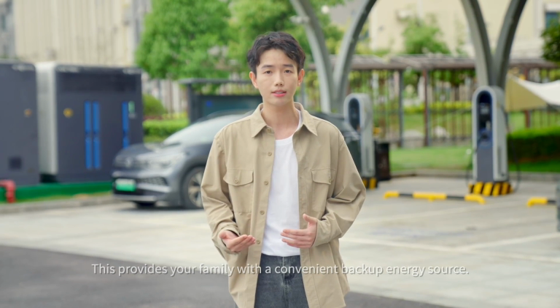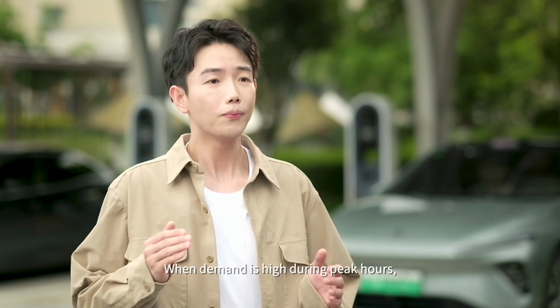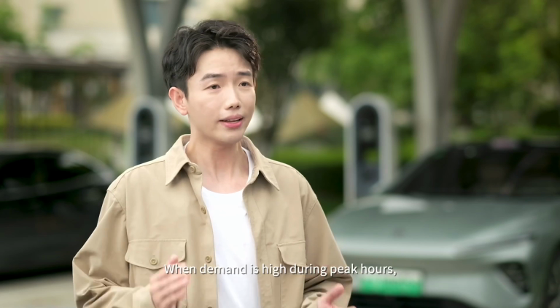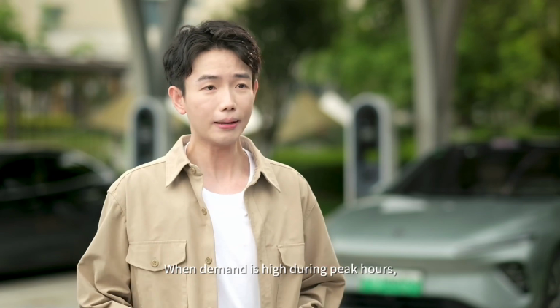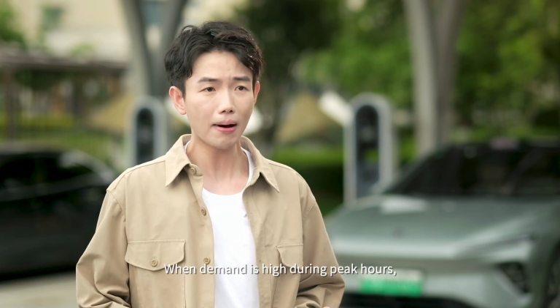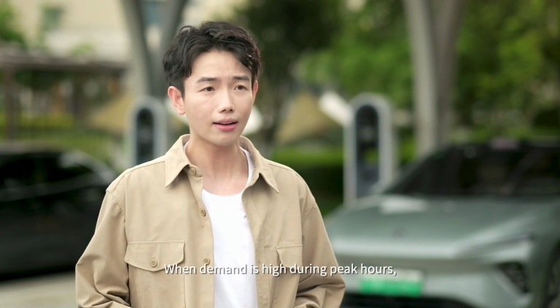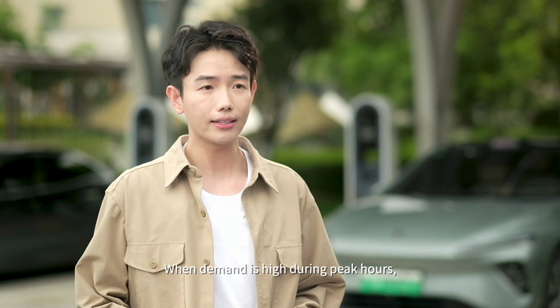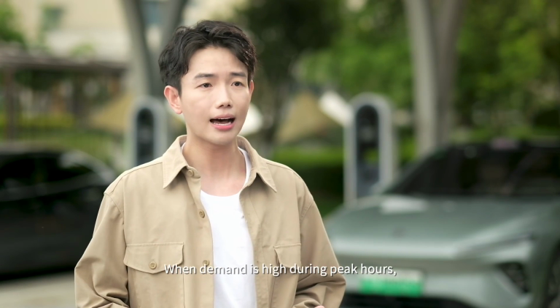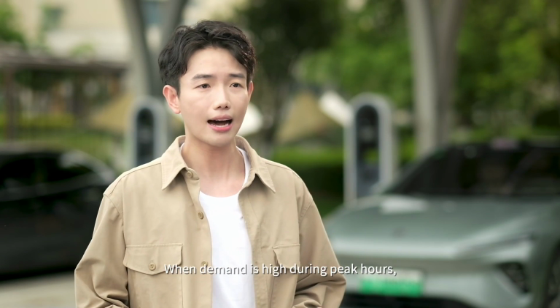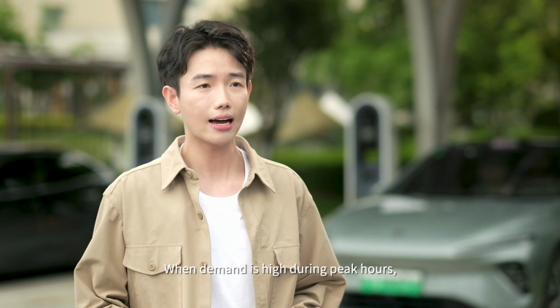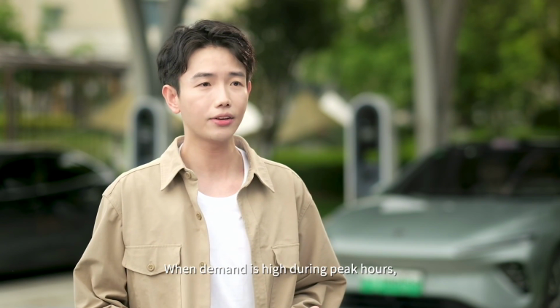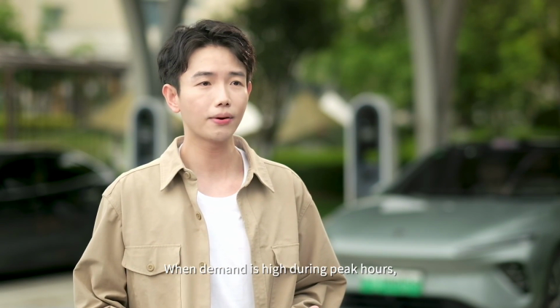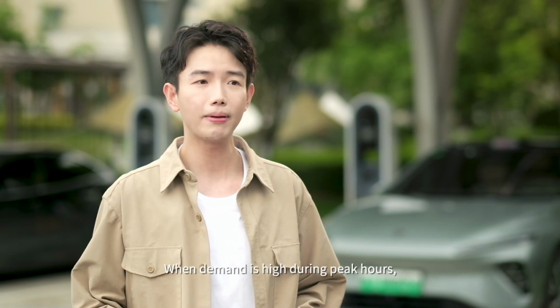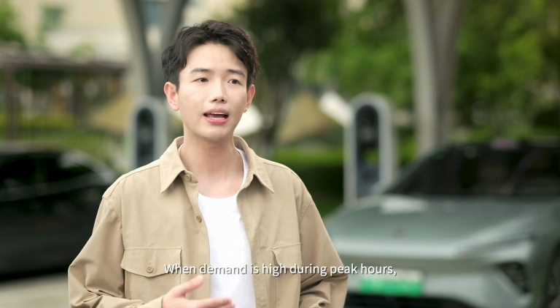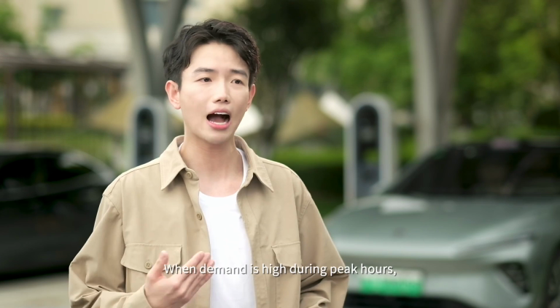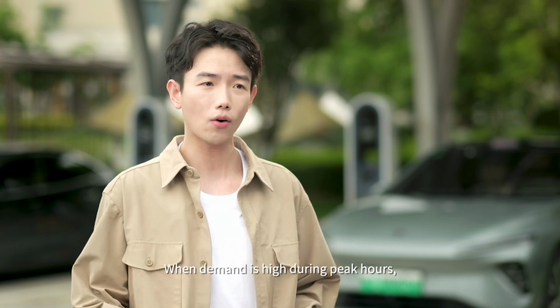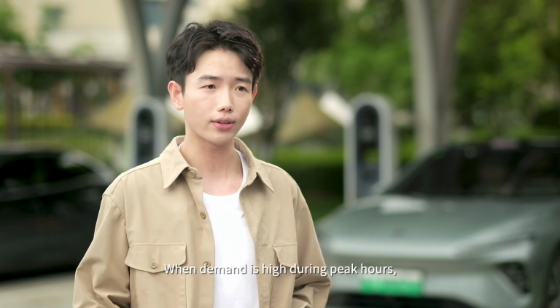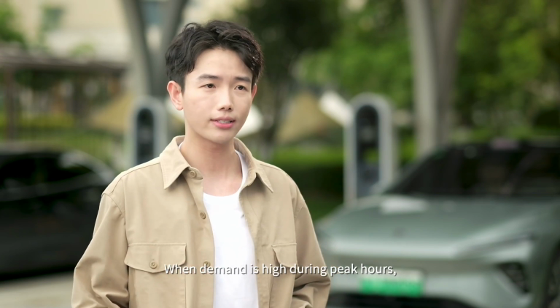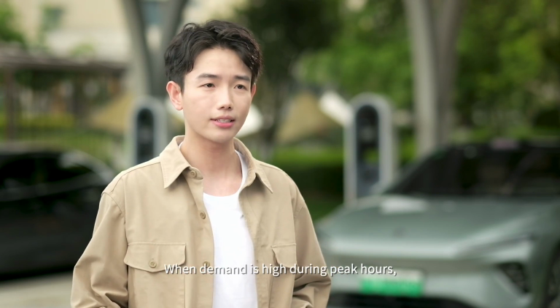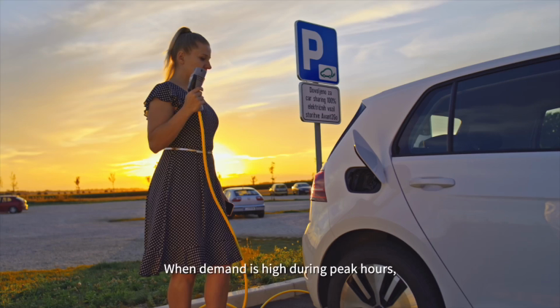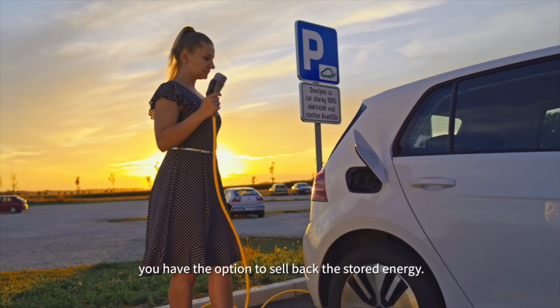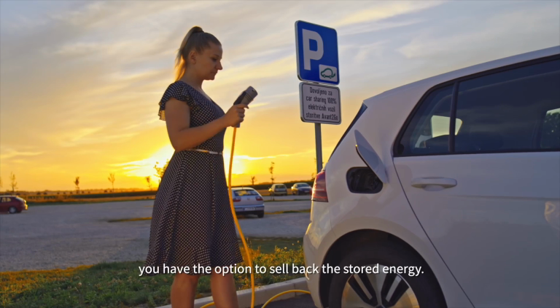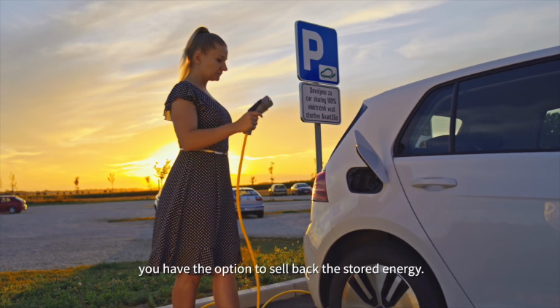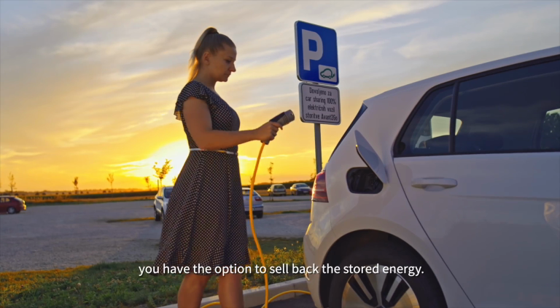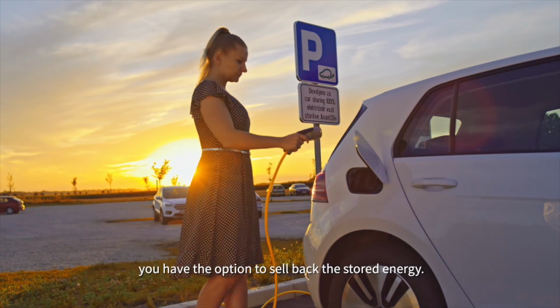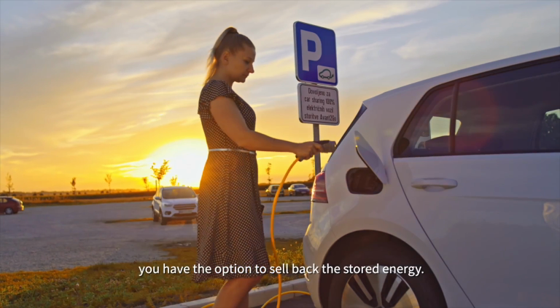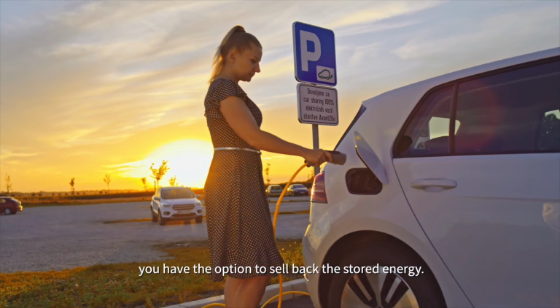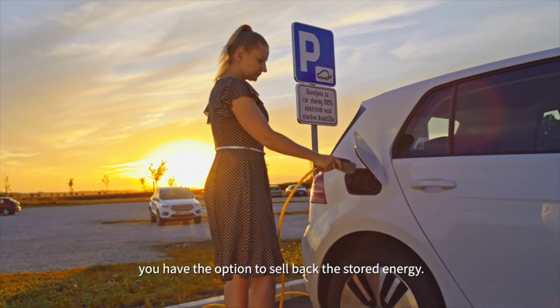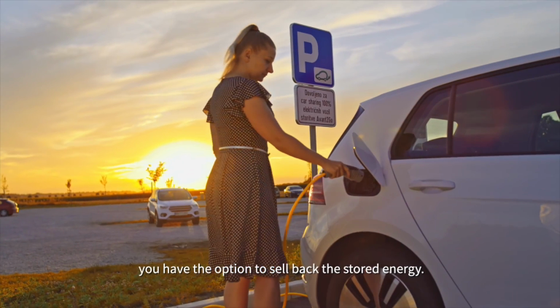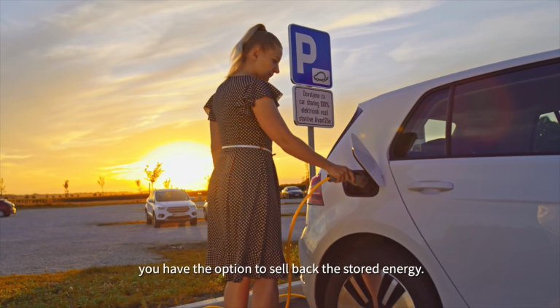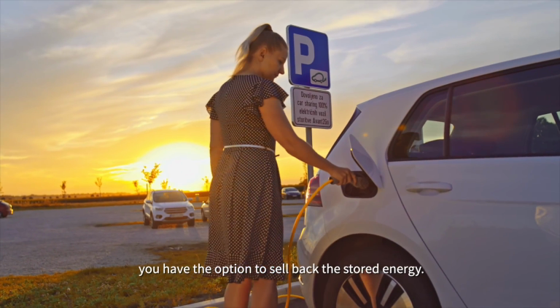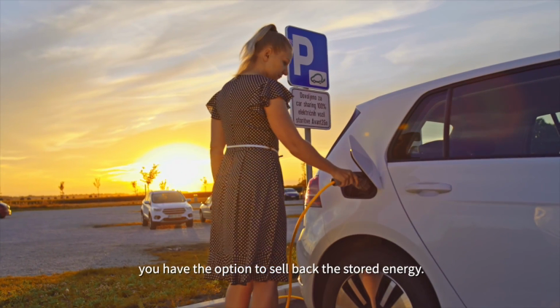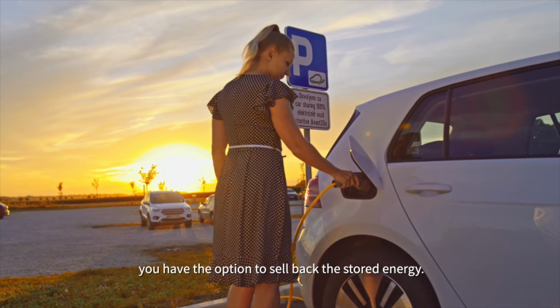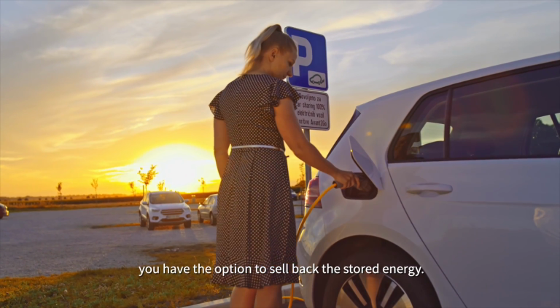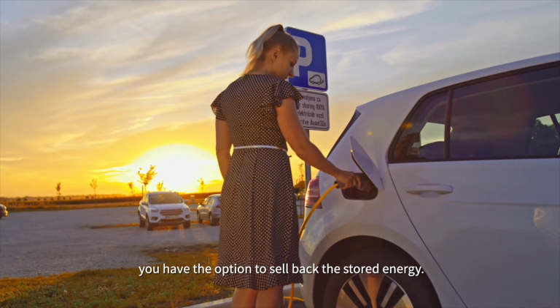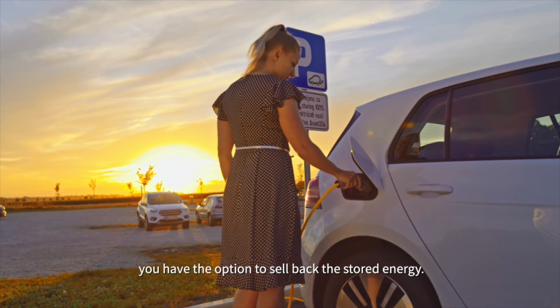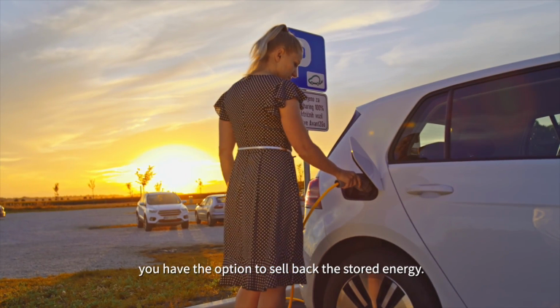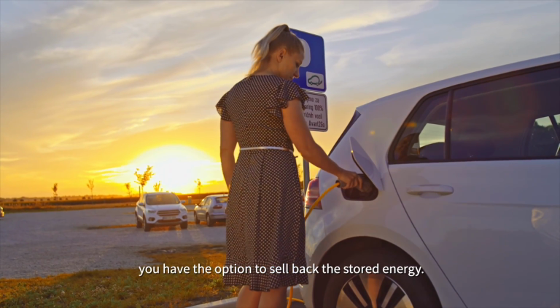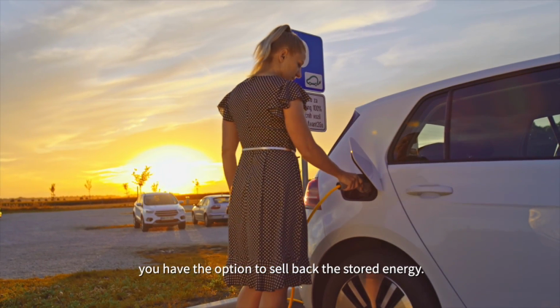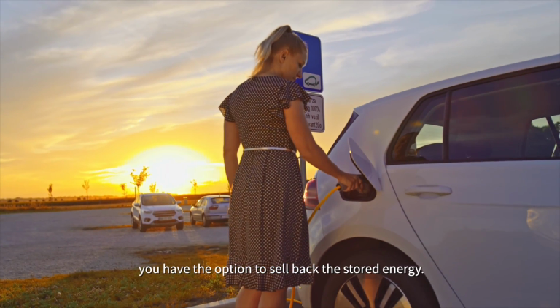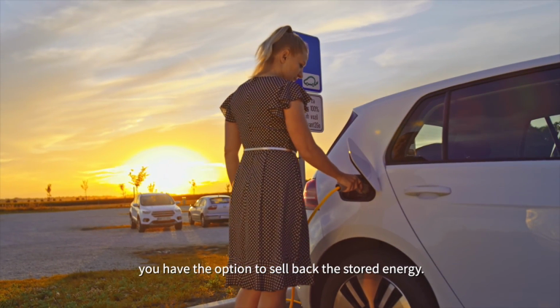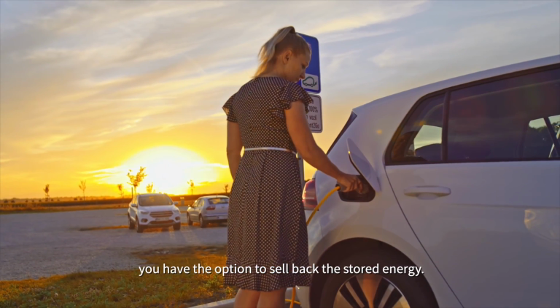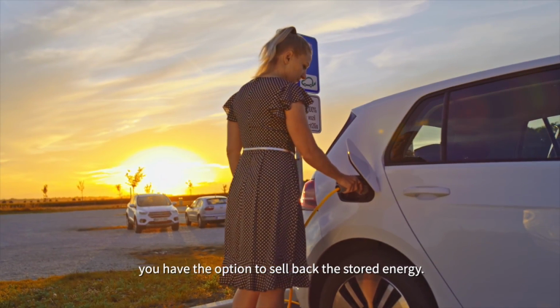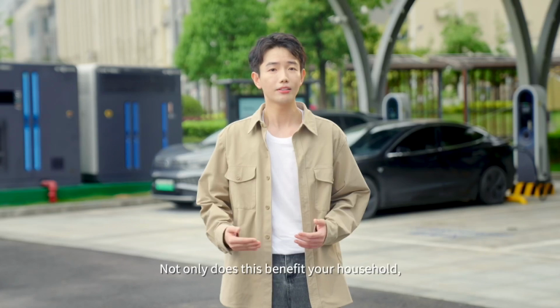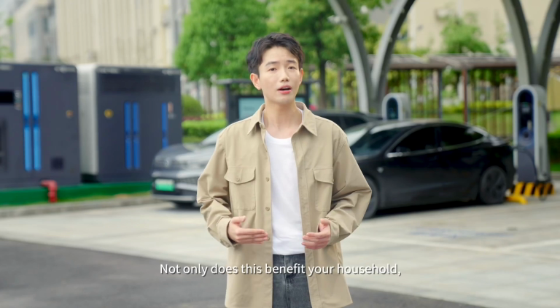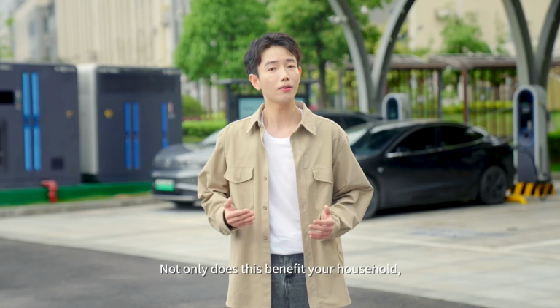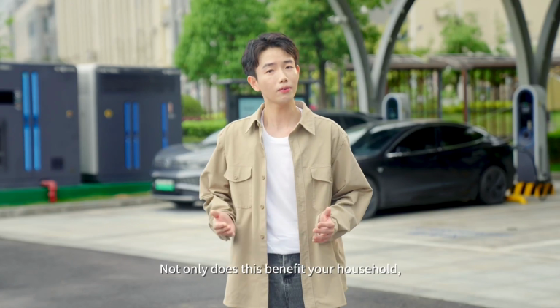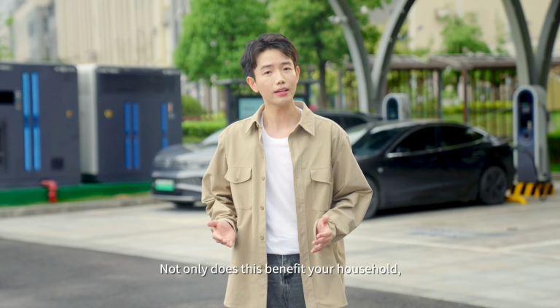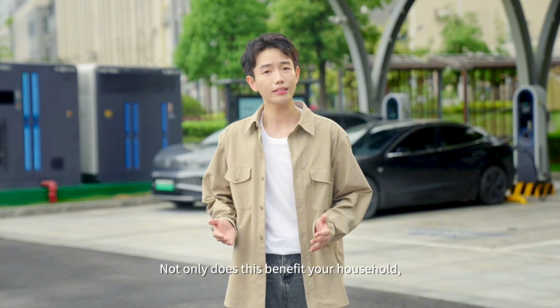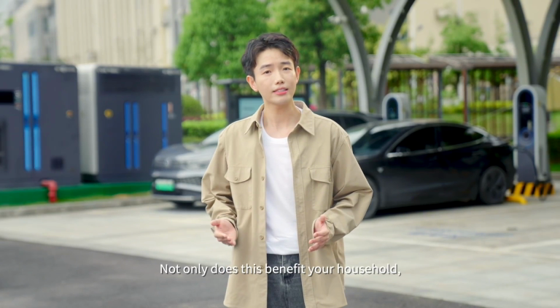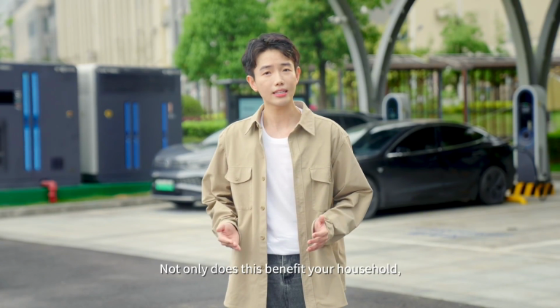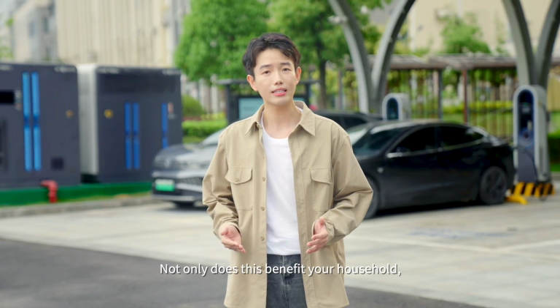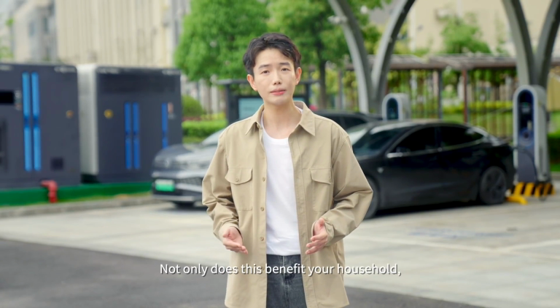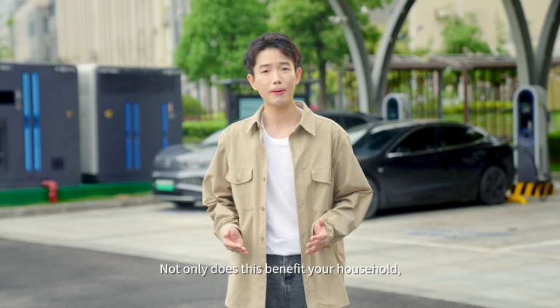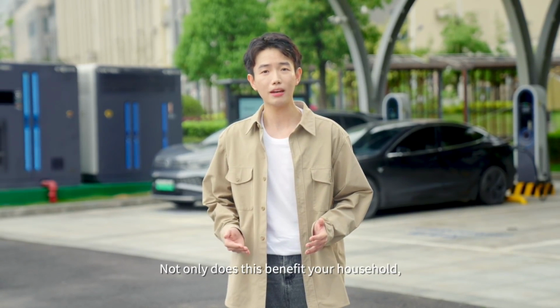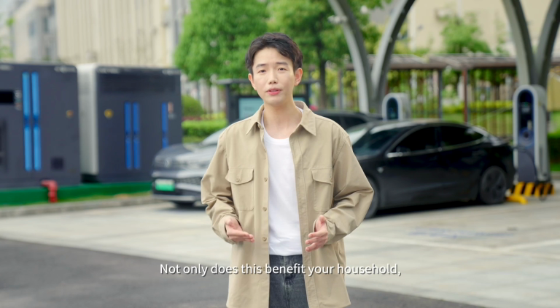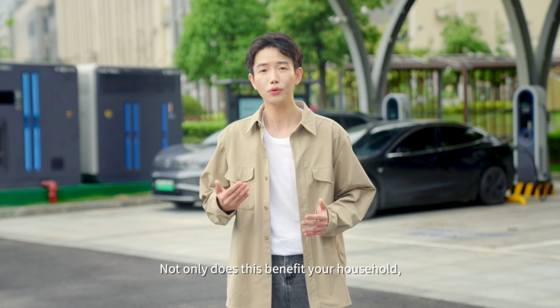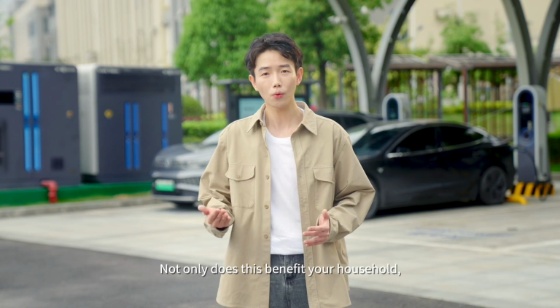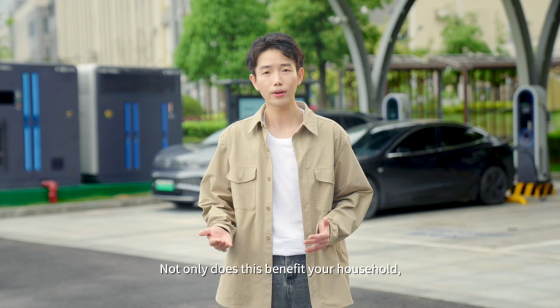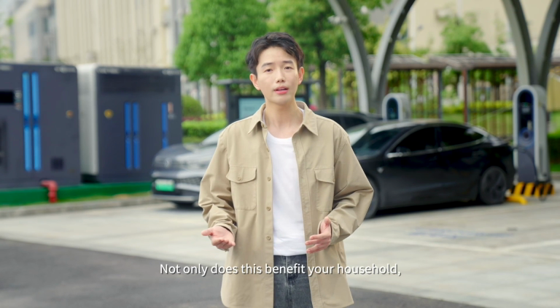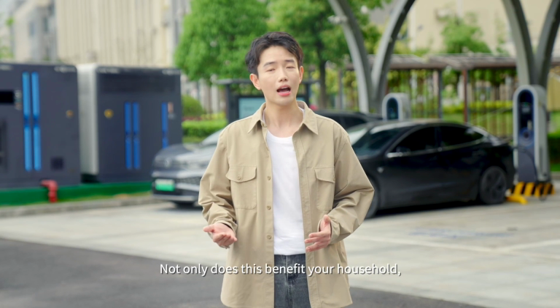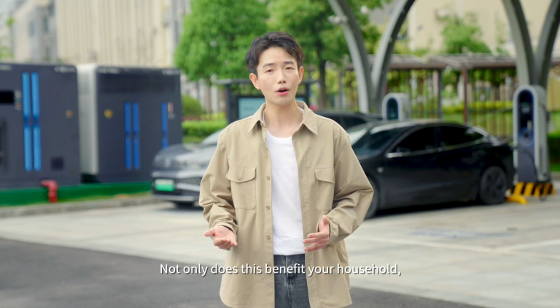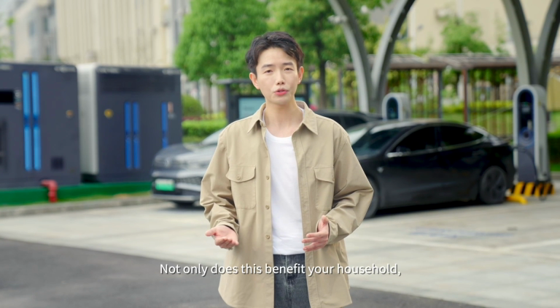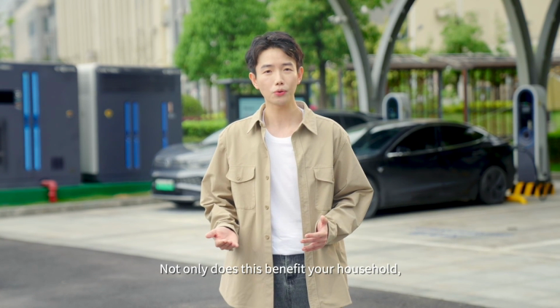When demand is high during peak hours, you have the option to sell back the stored energy. Not only does this benefit your household, but it also allows you to monetize the surplus energy.